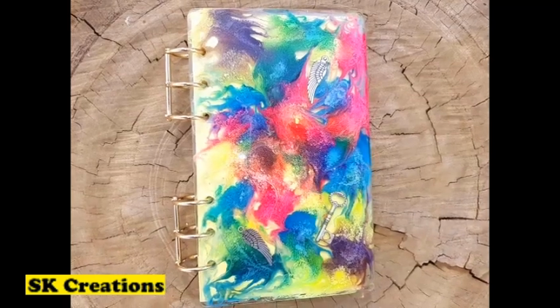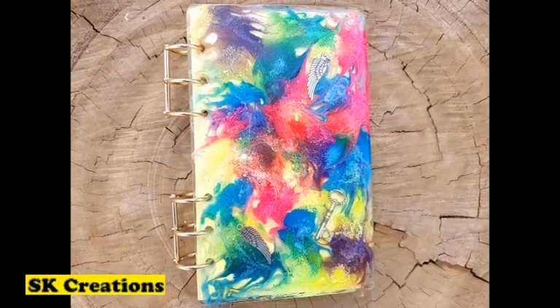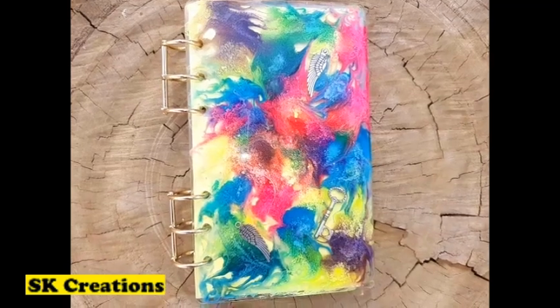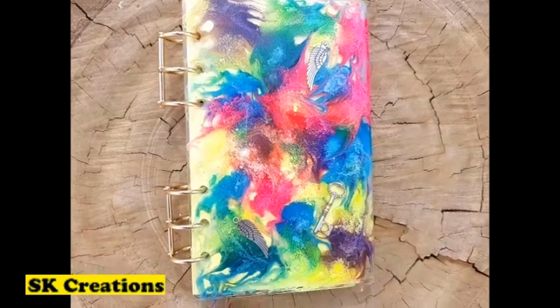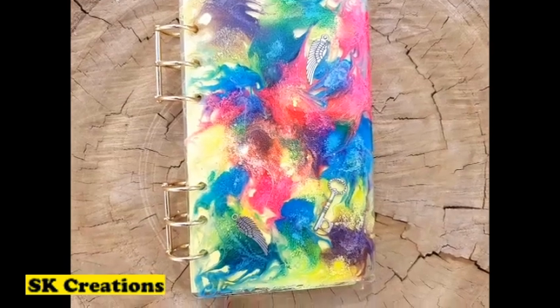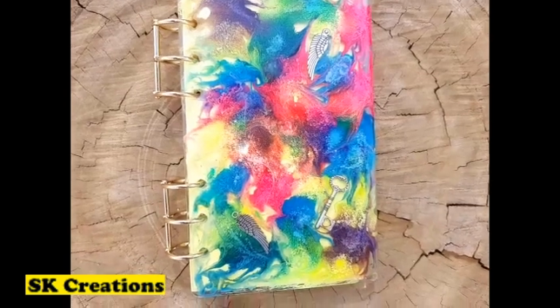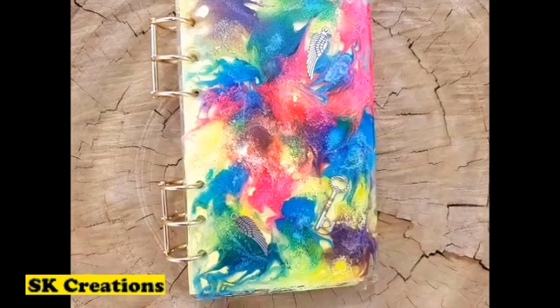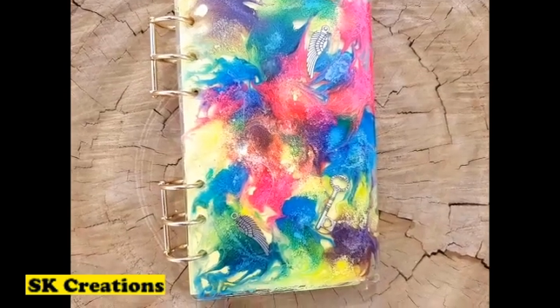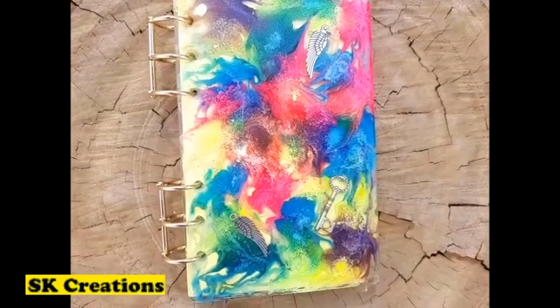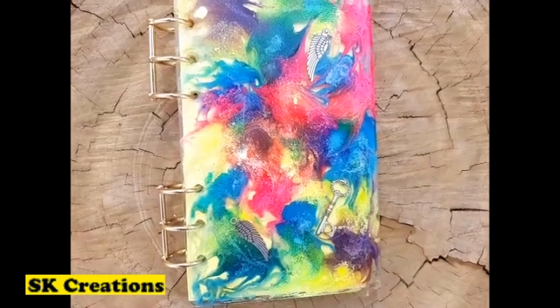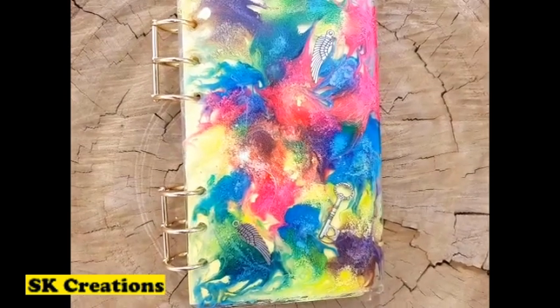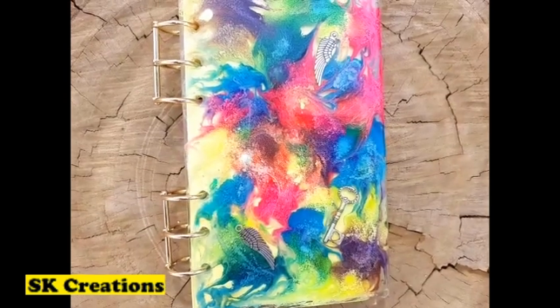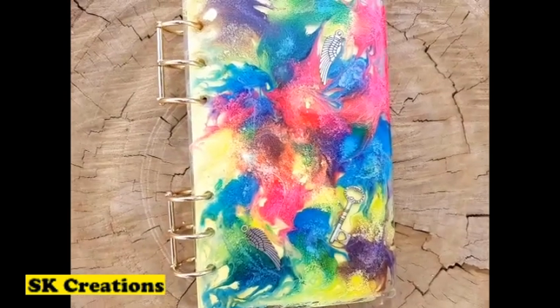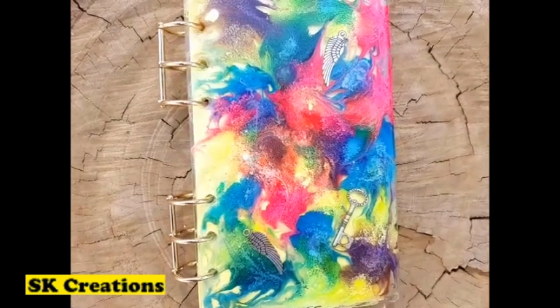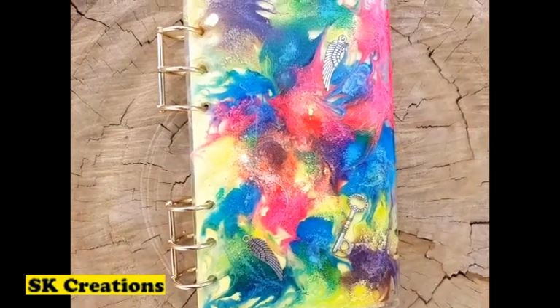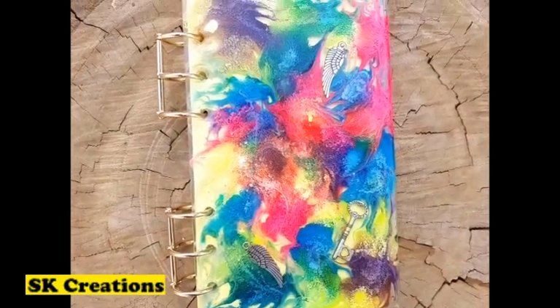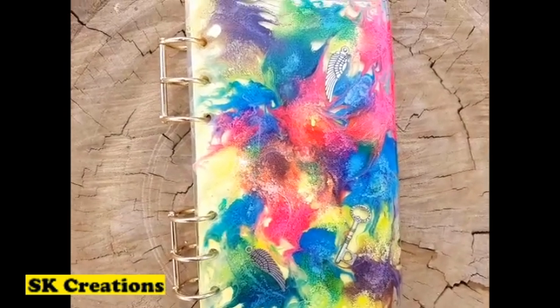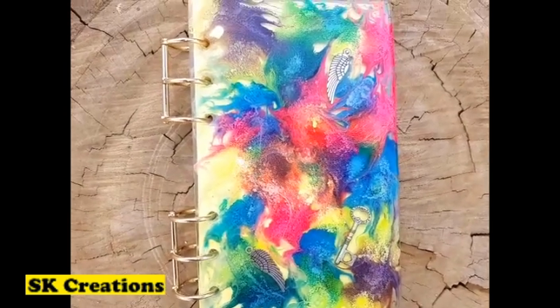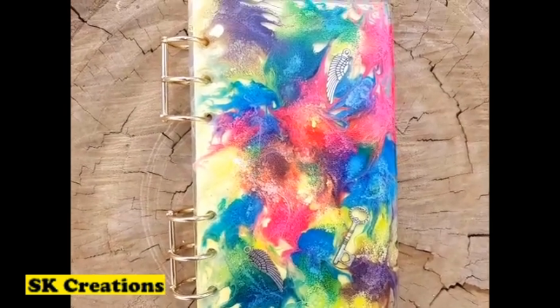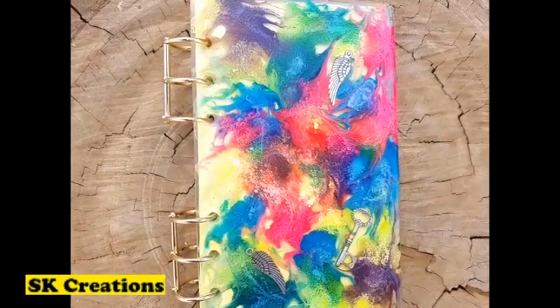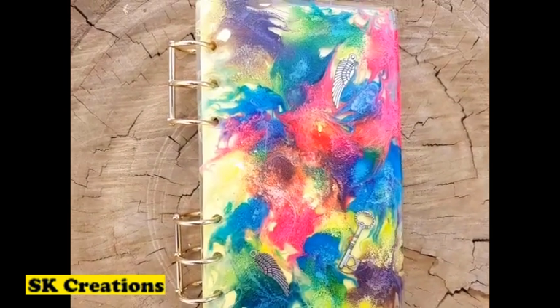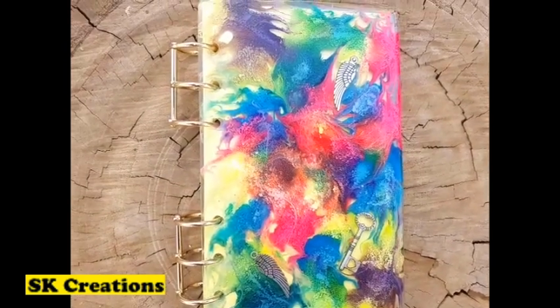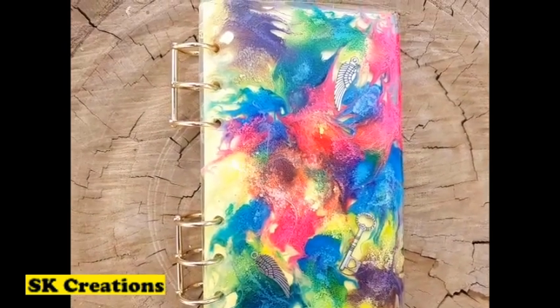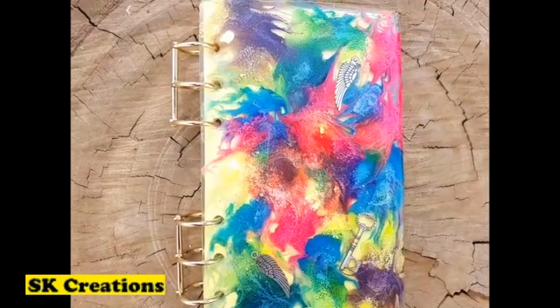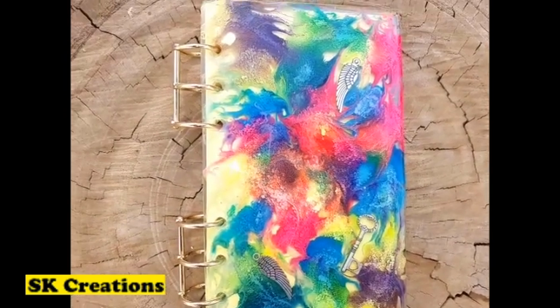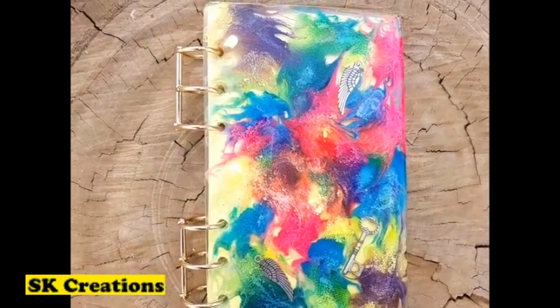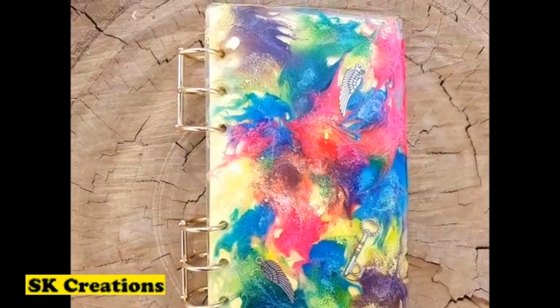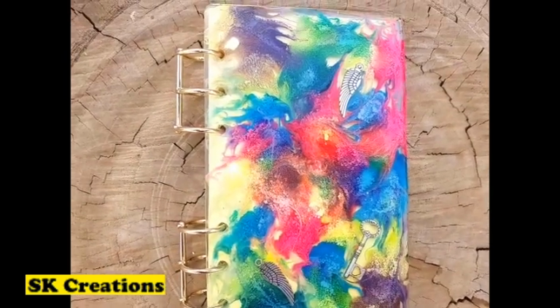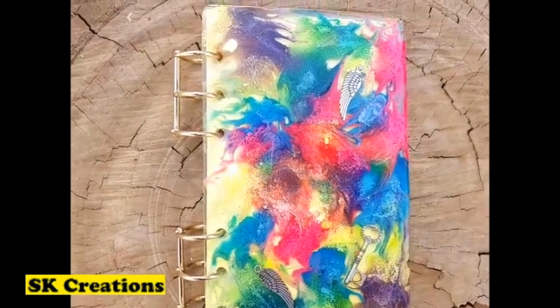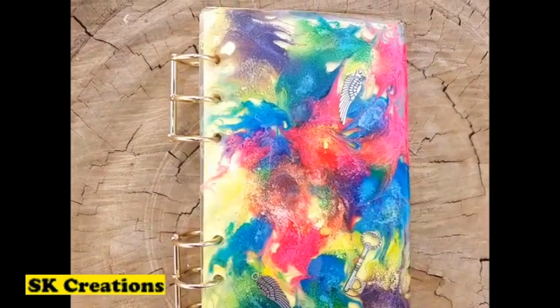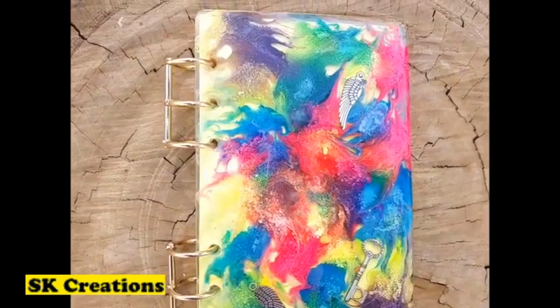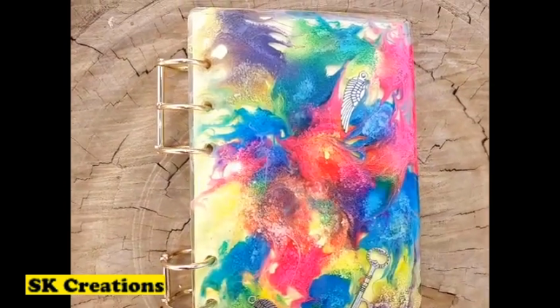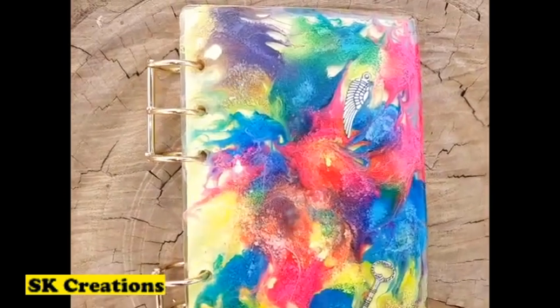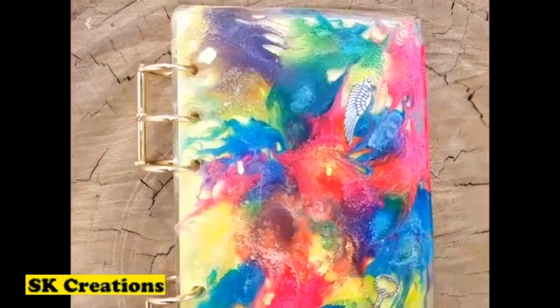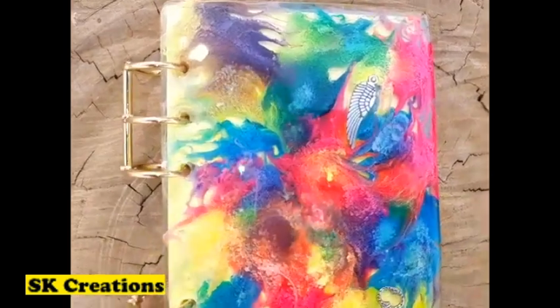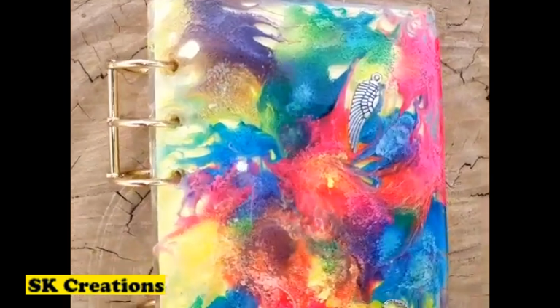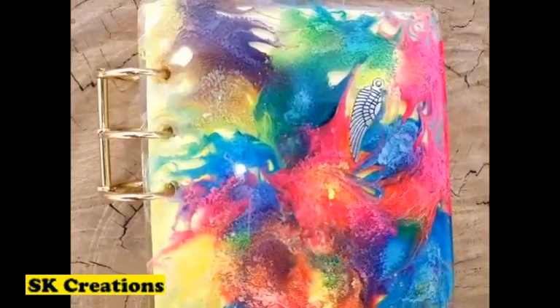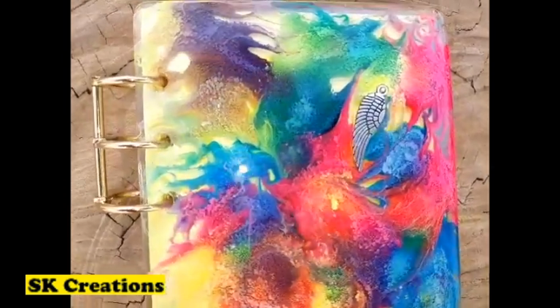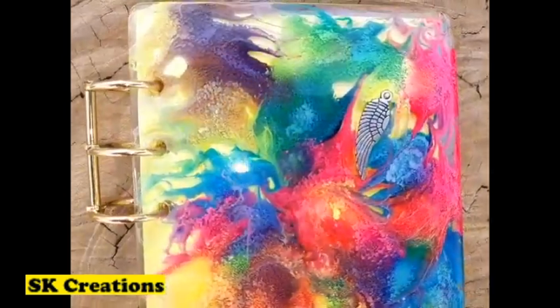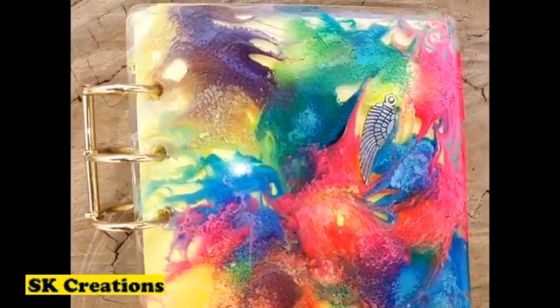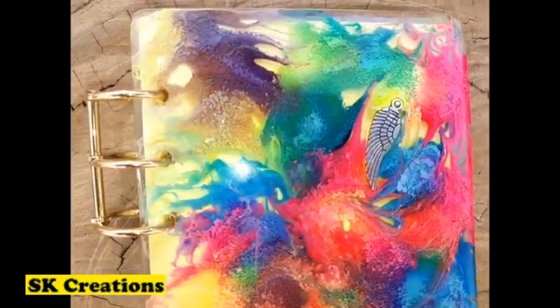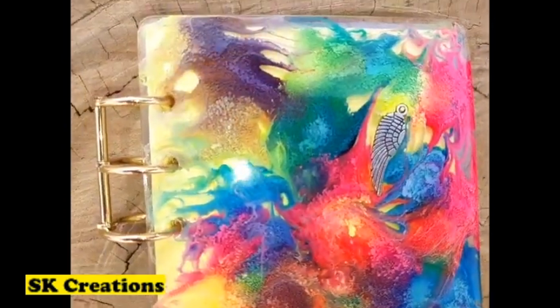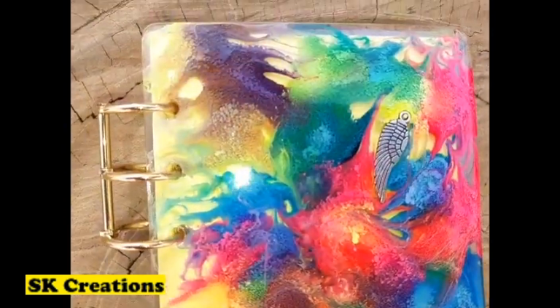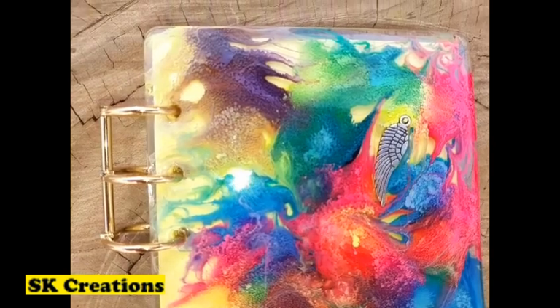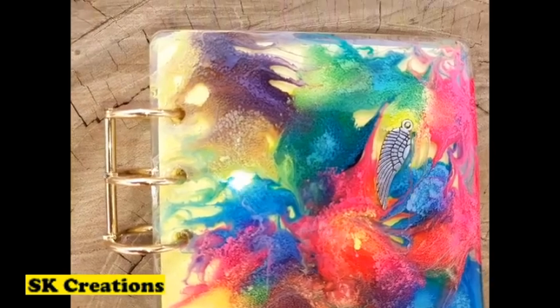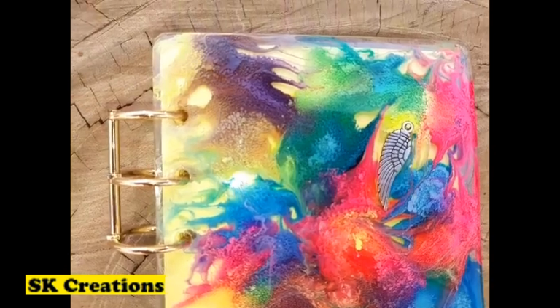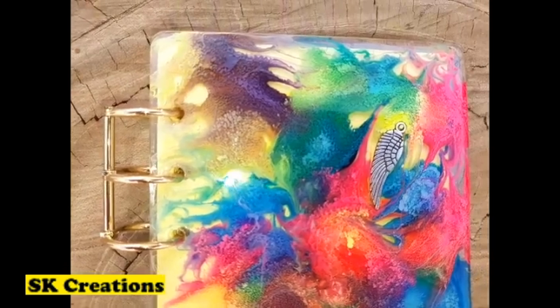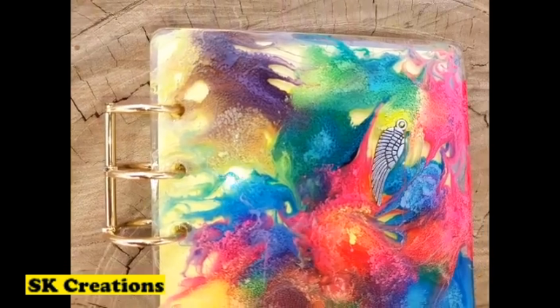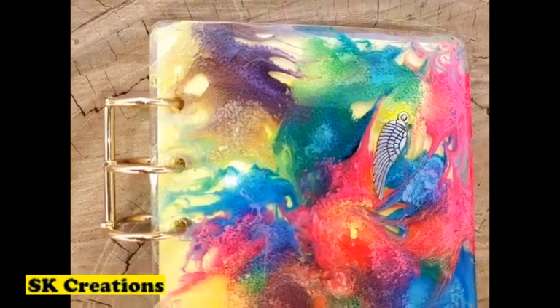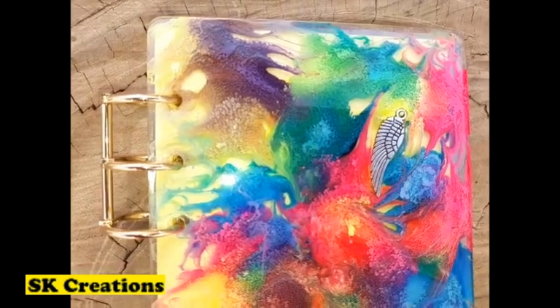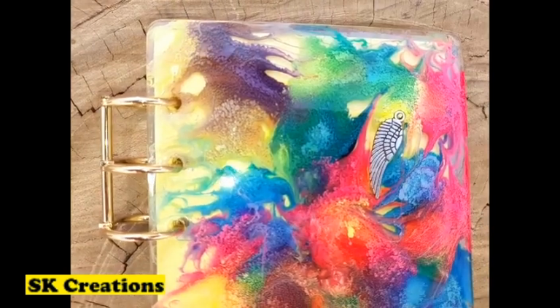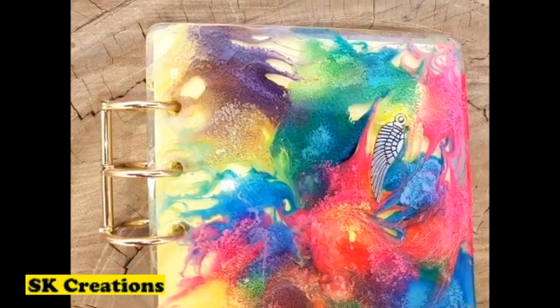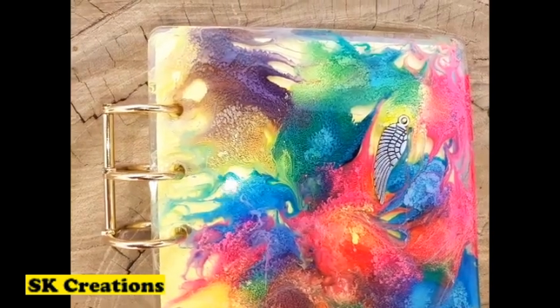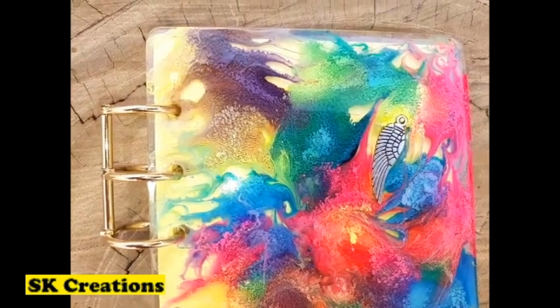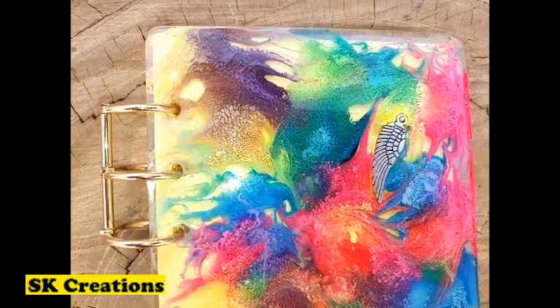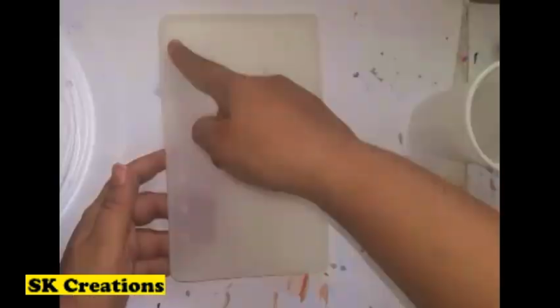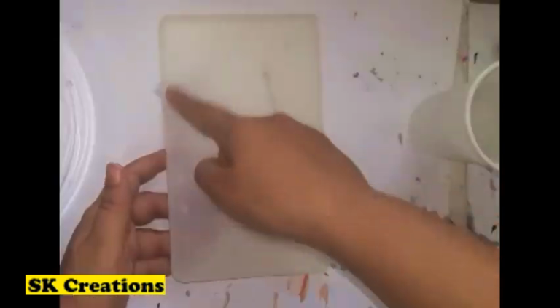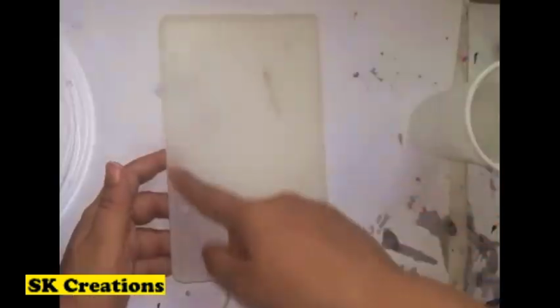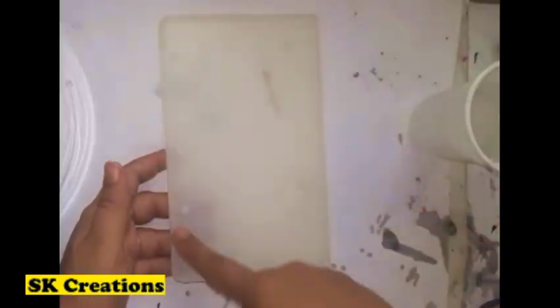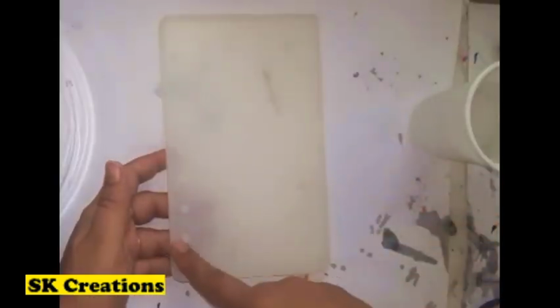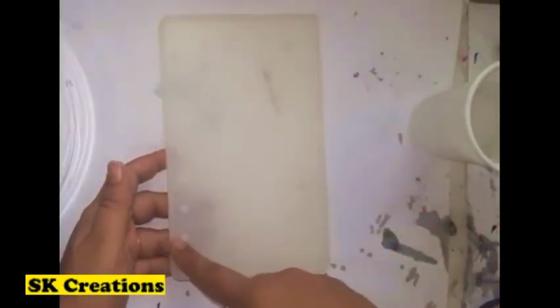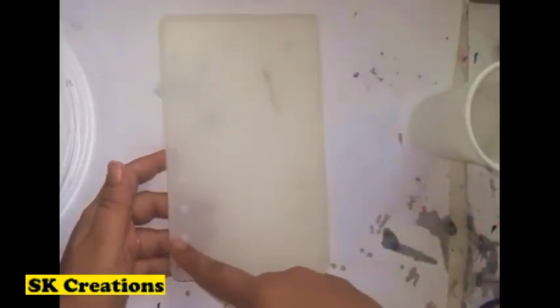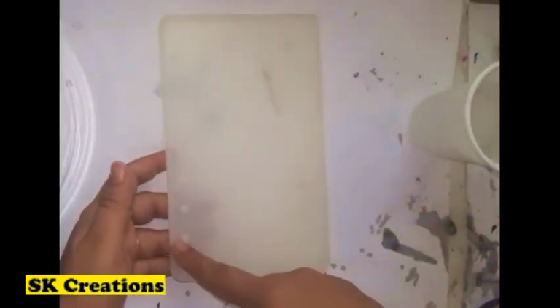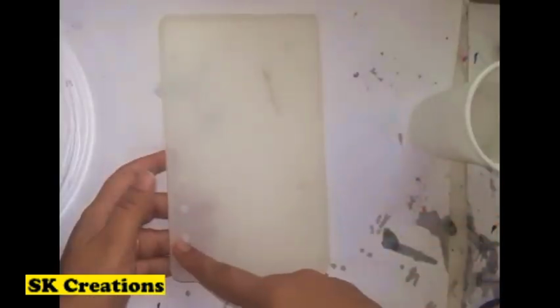Hi friends, welcome back to my channel. This is Sapna here. Today's video is about how to make a resin notebook cover.